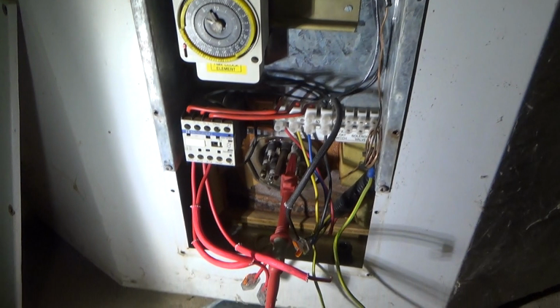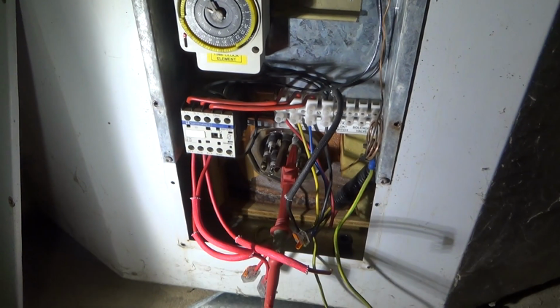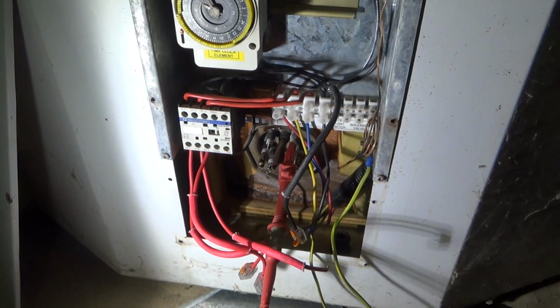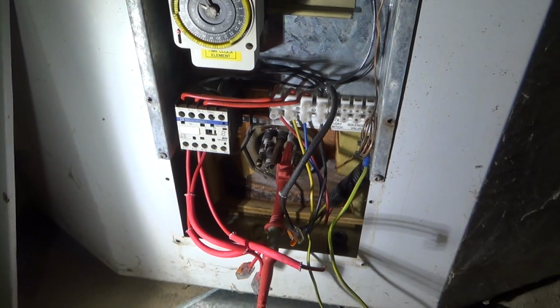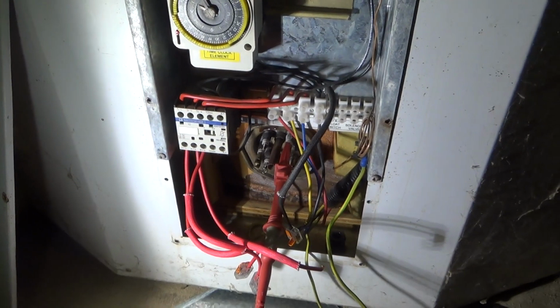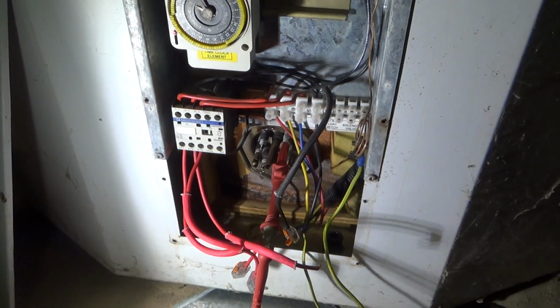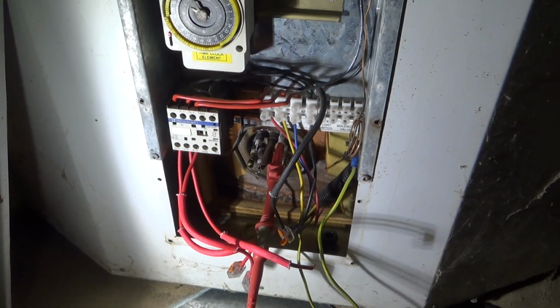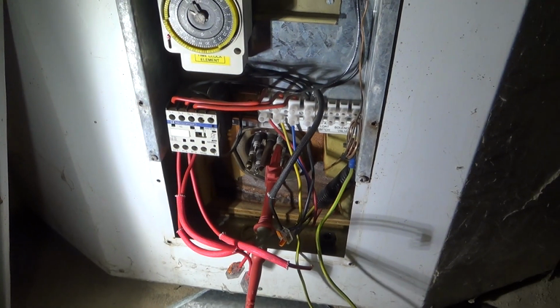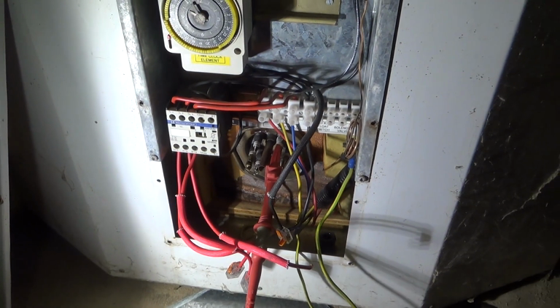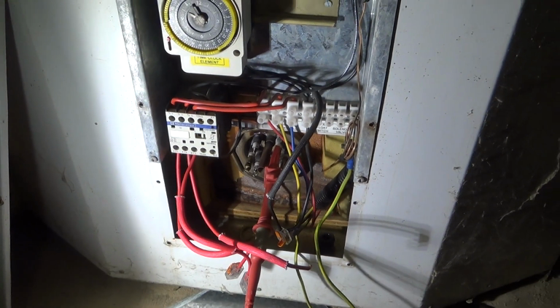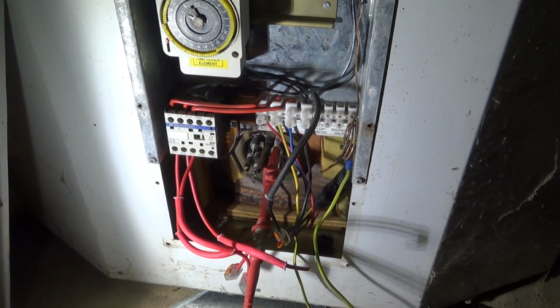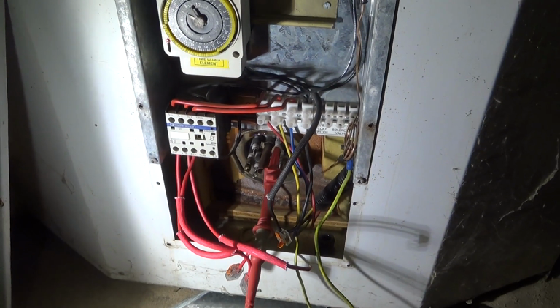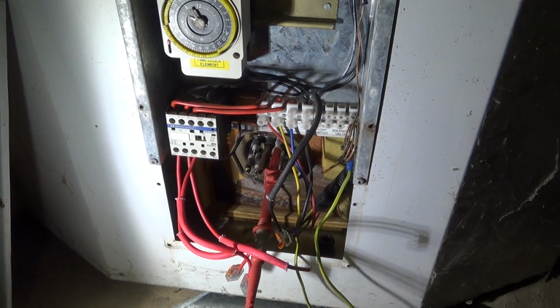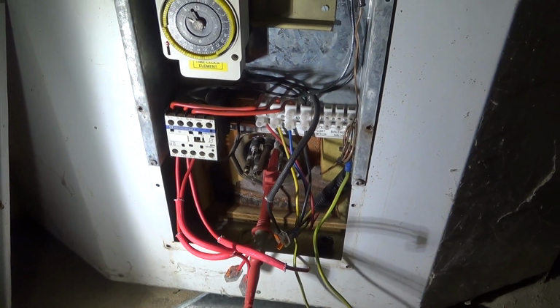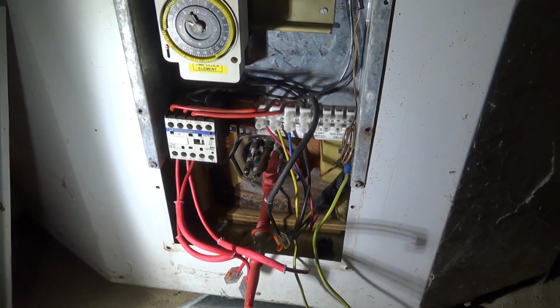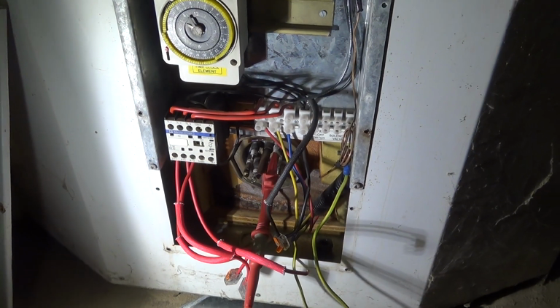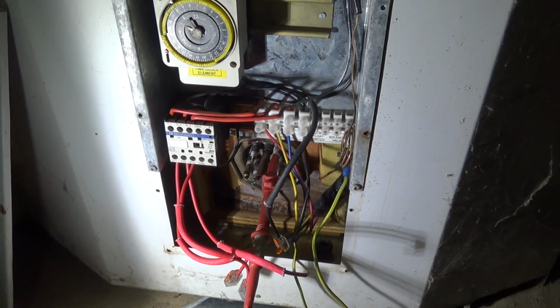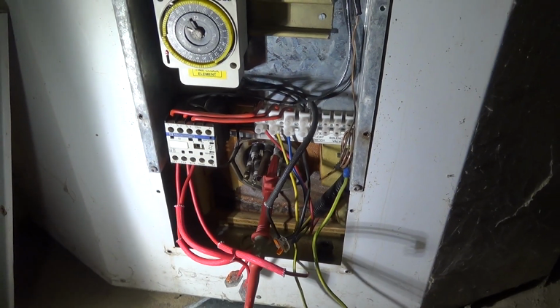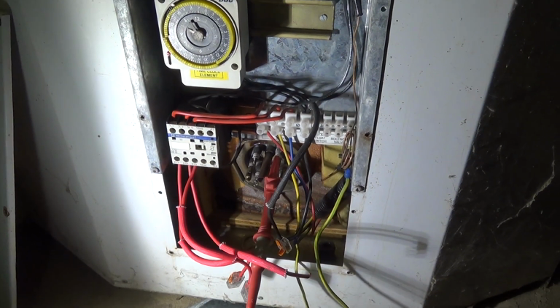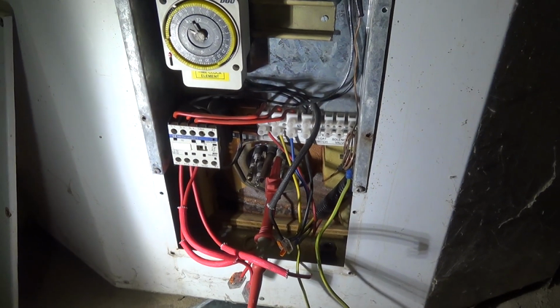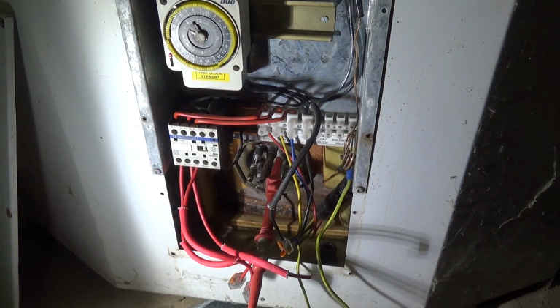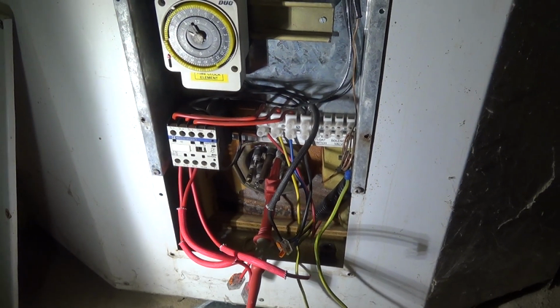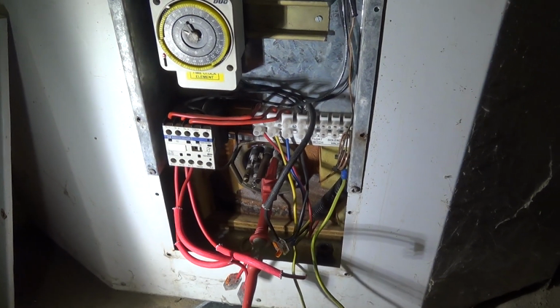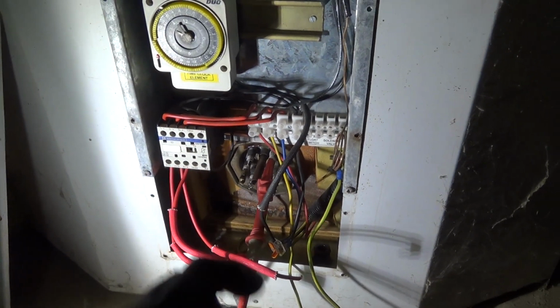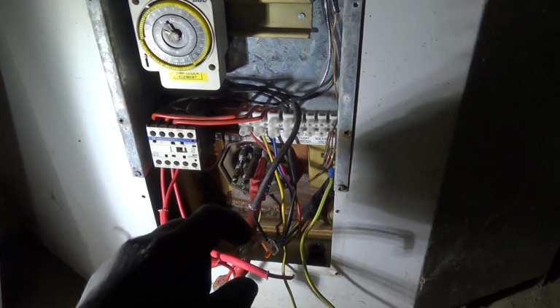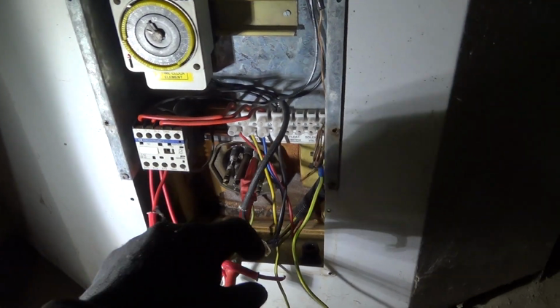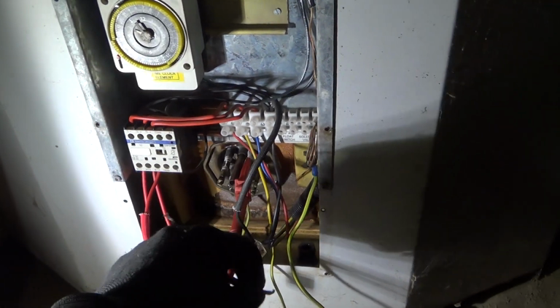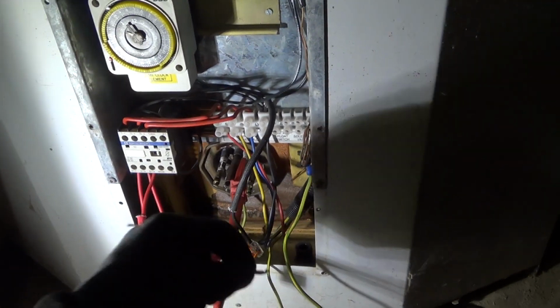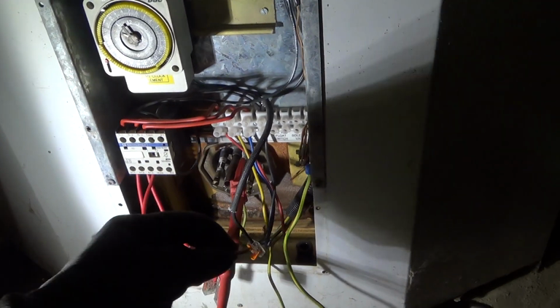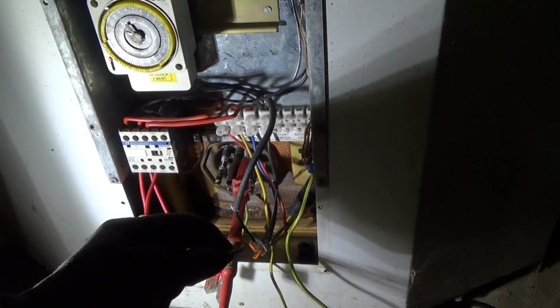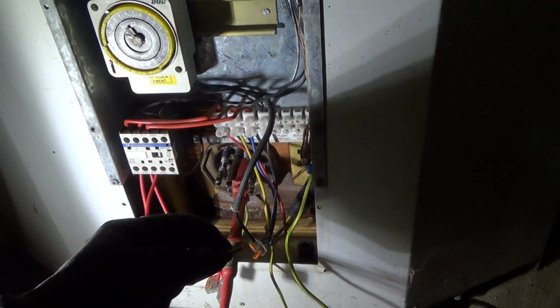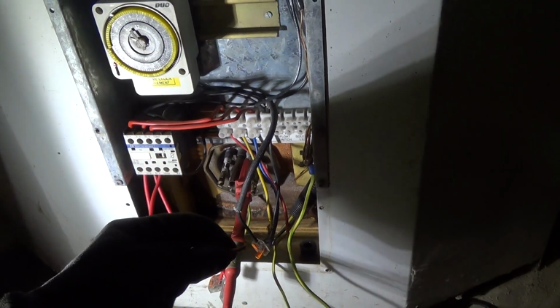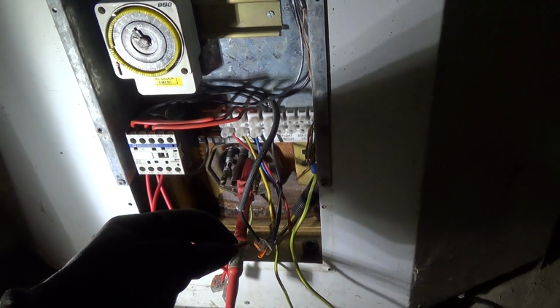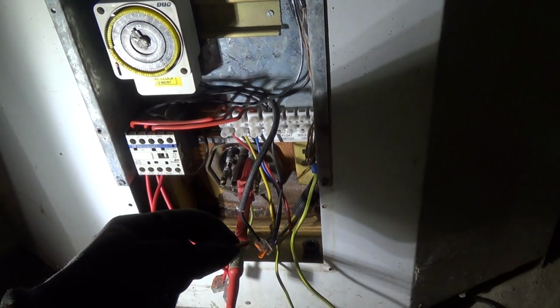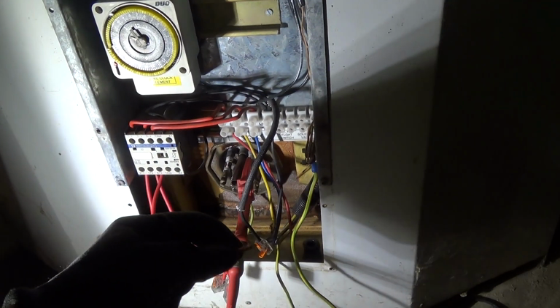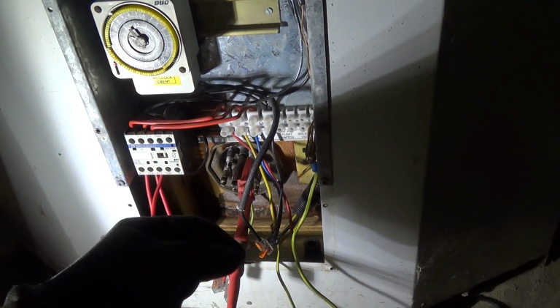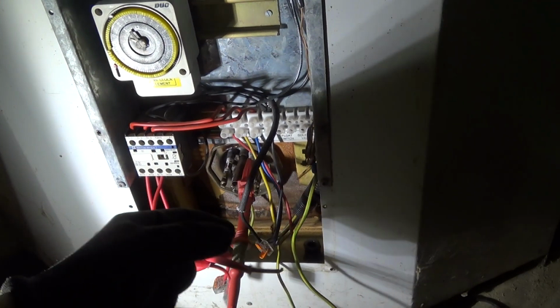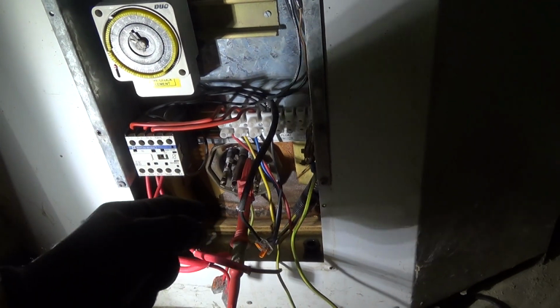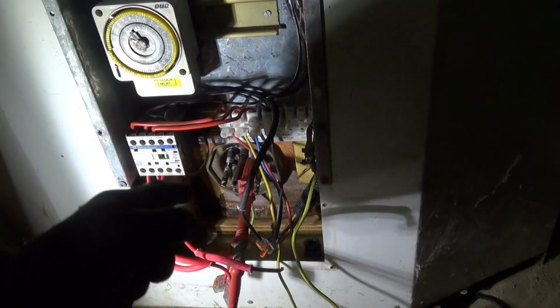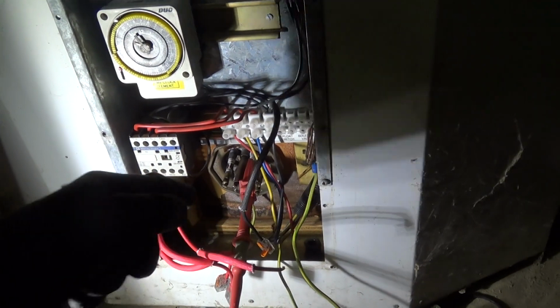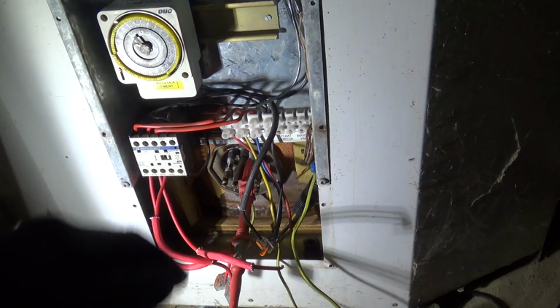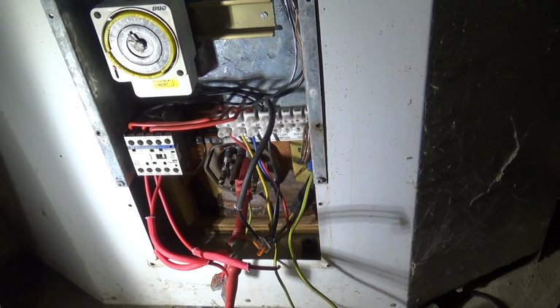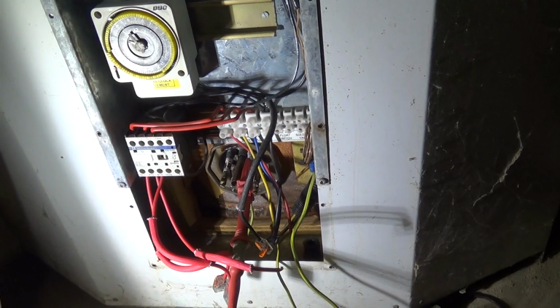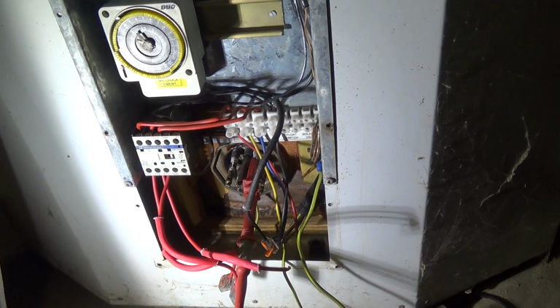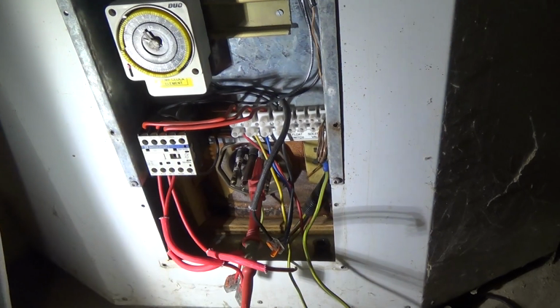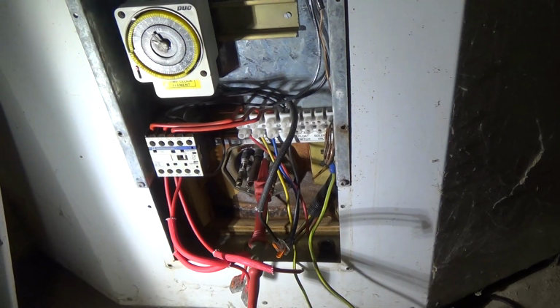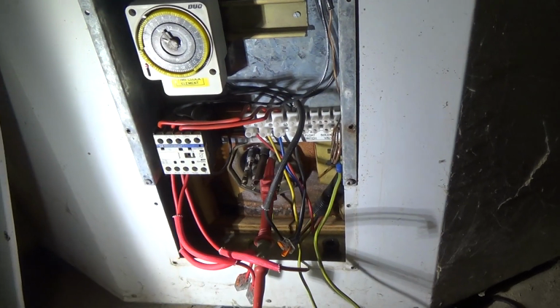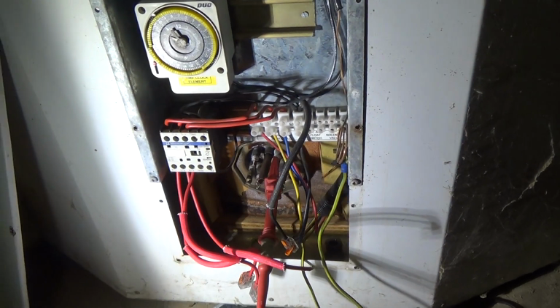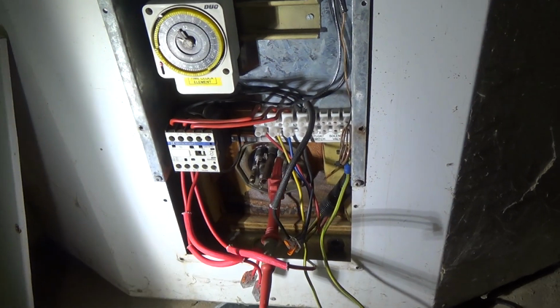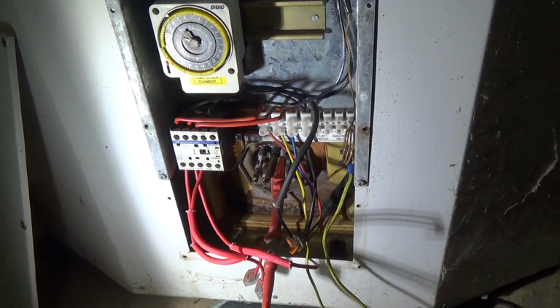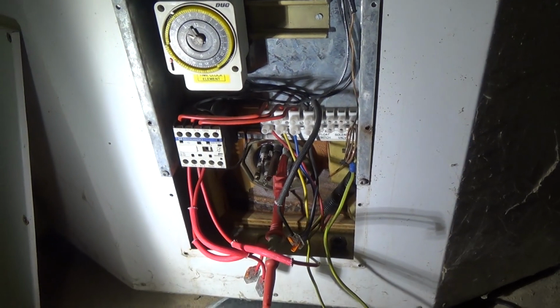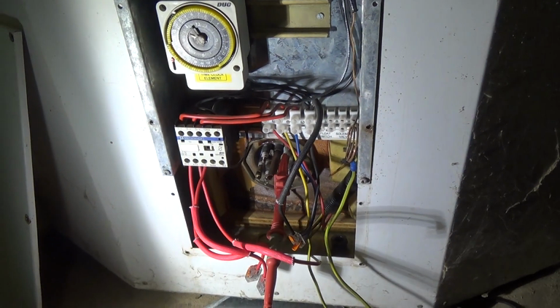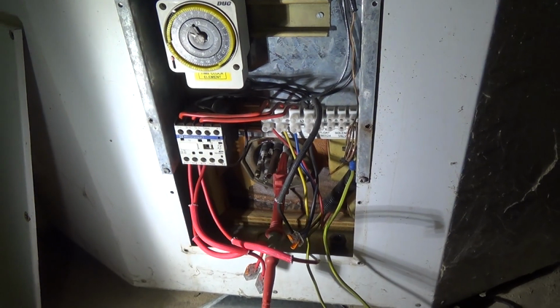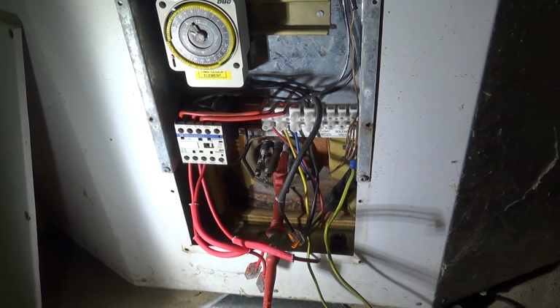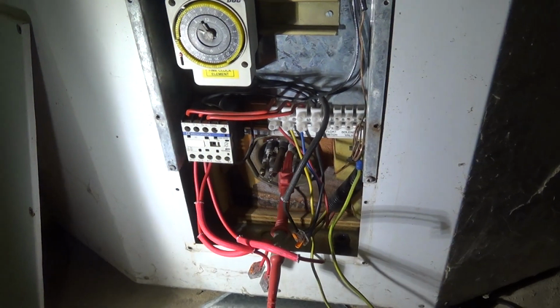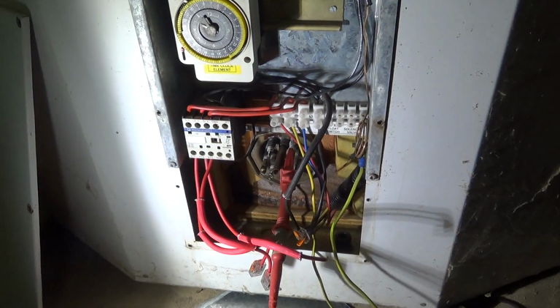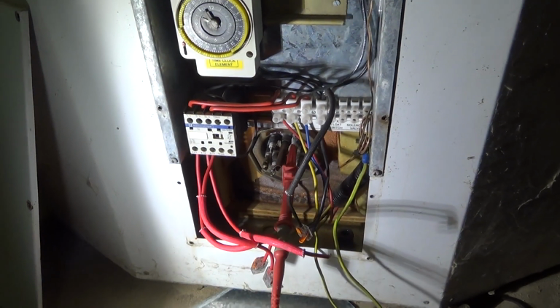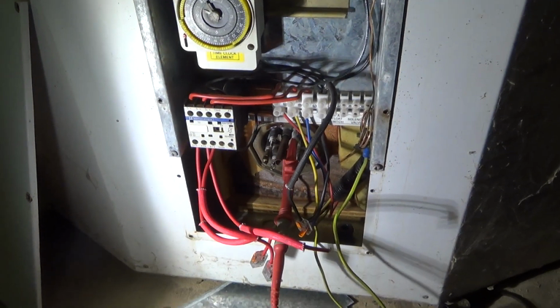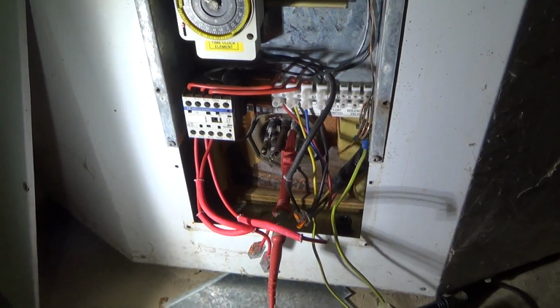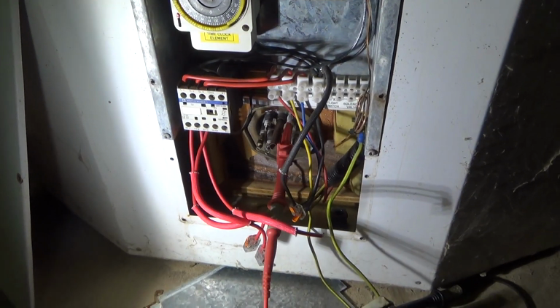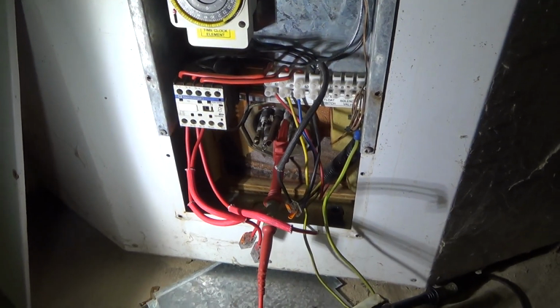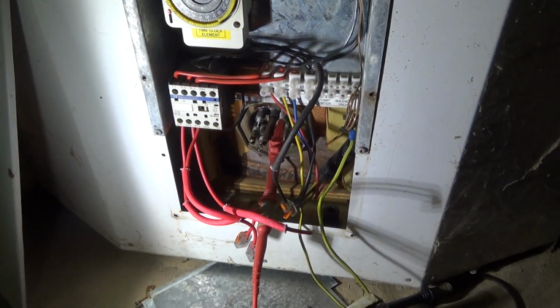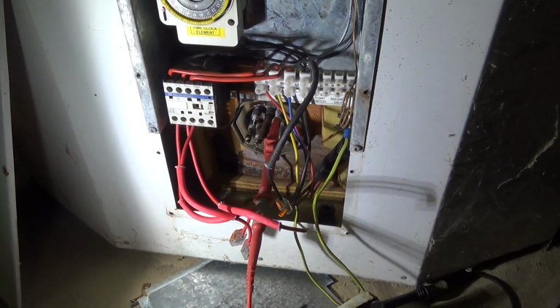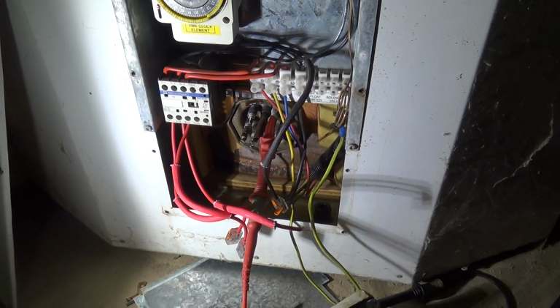It needs a new element. So we'll put some WAGOs on the end of these, even if someone turns it on it'll trip. To be continued.